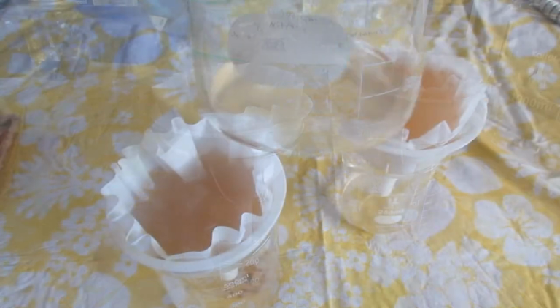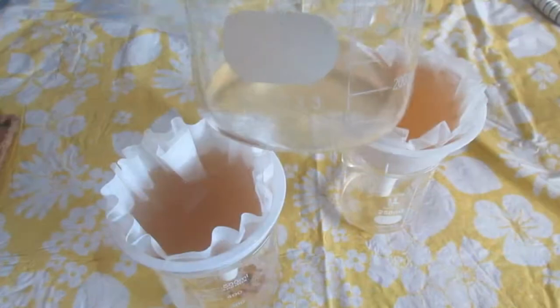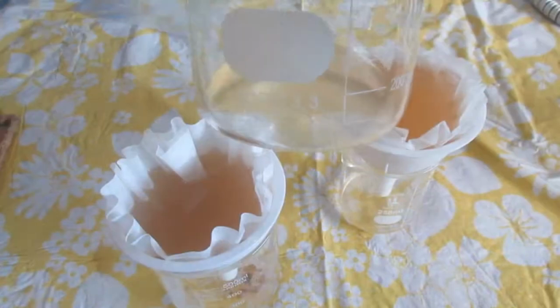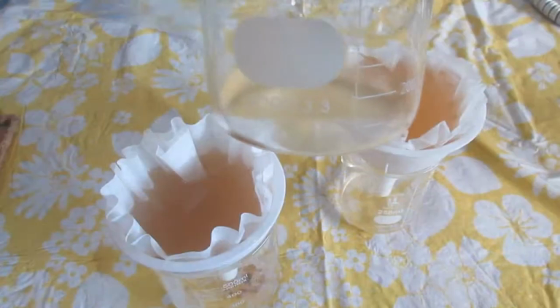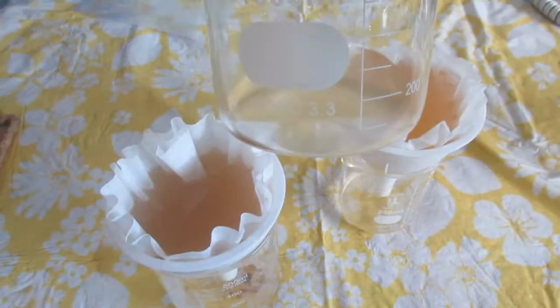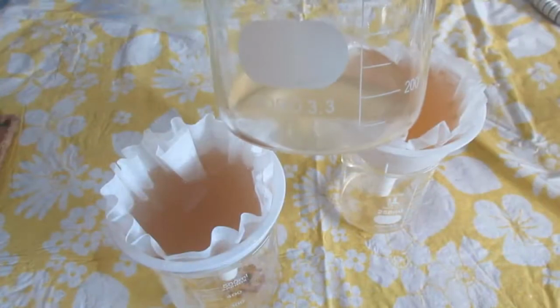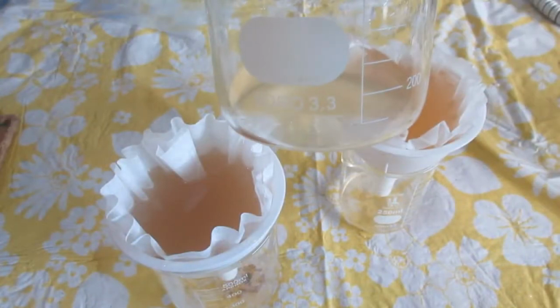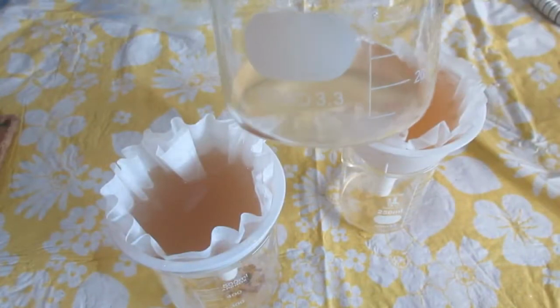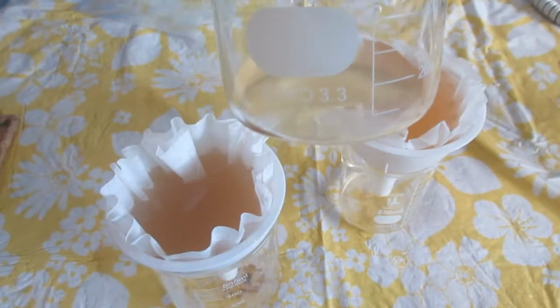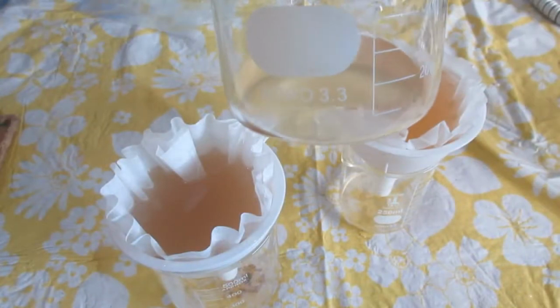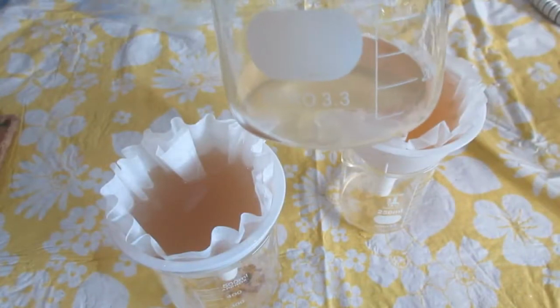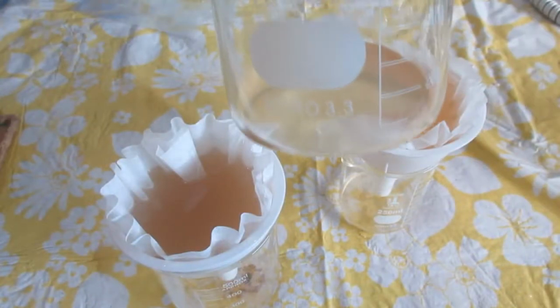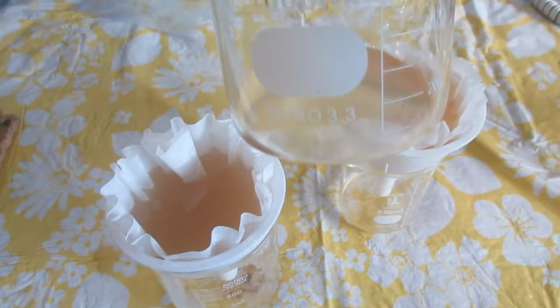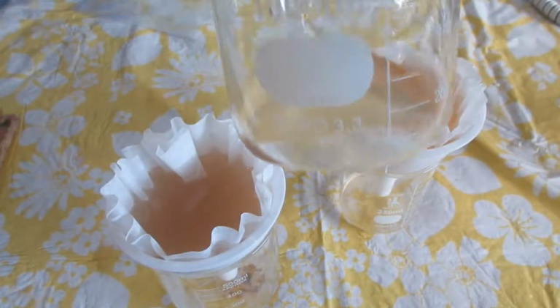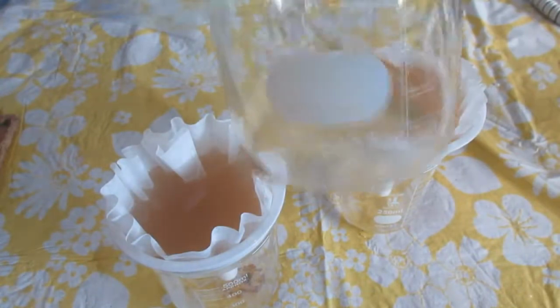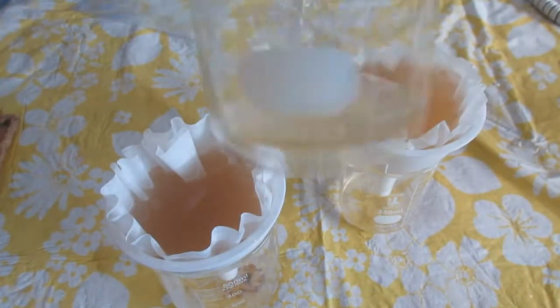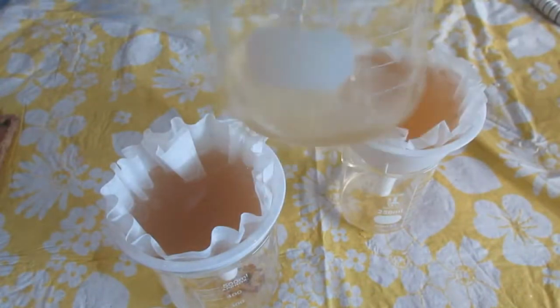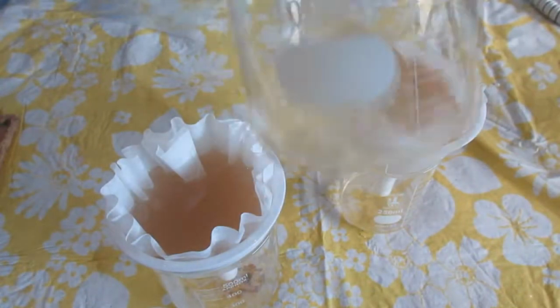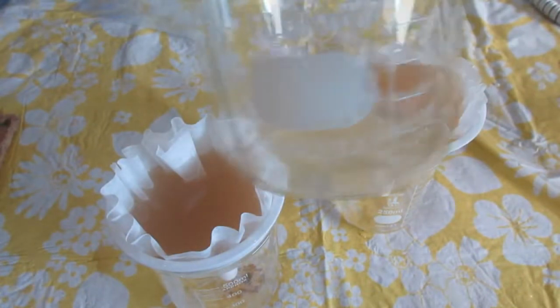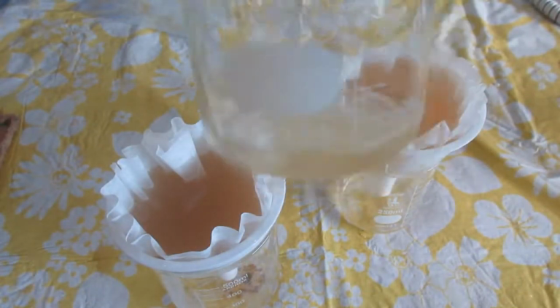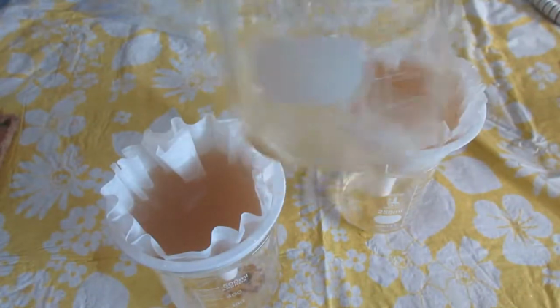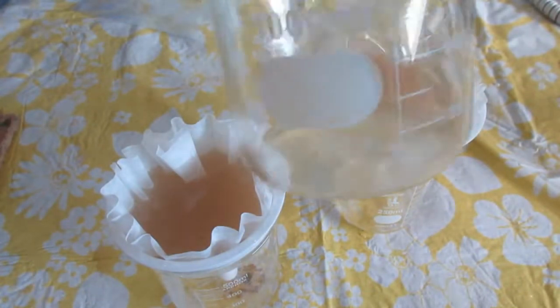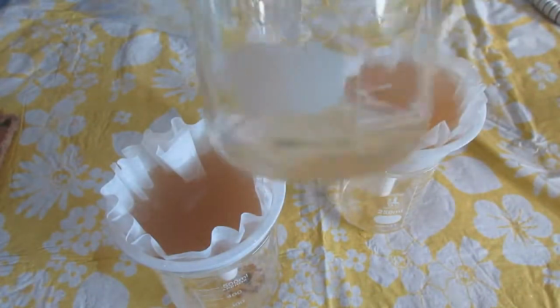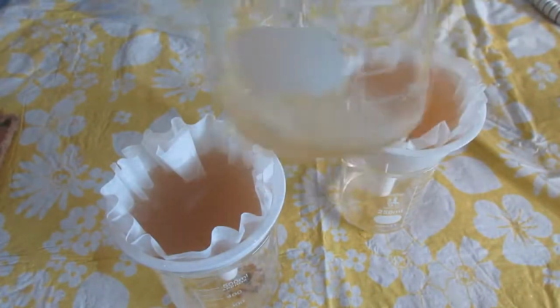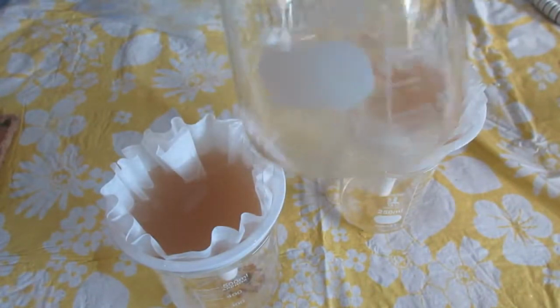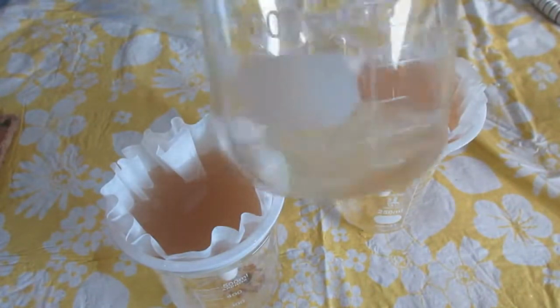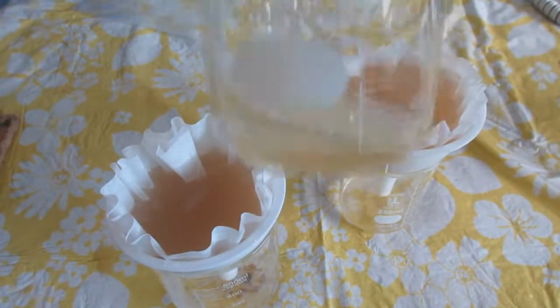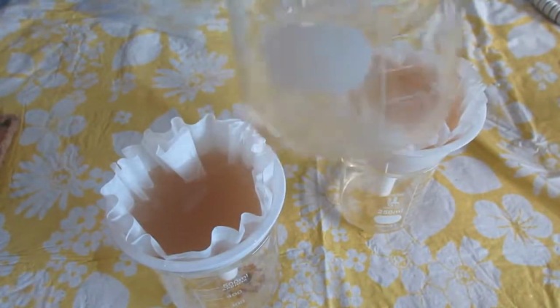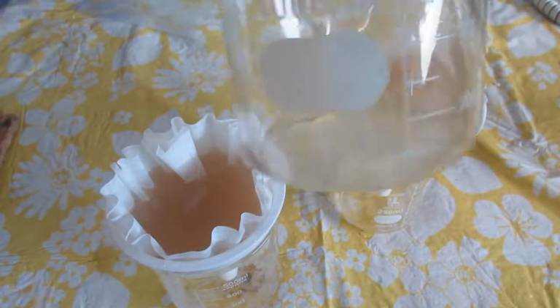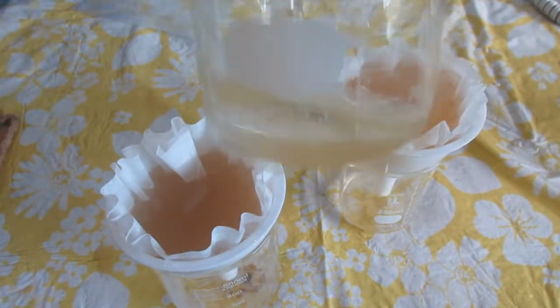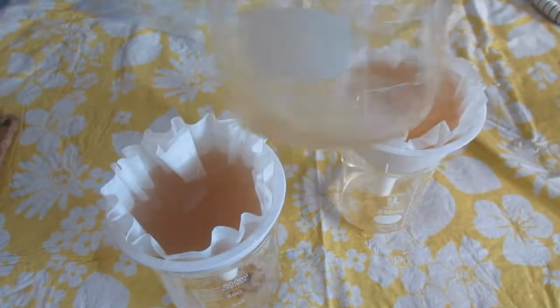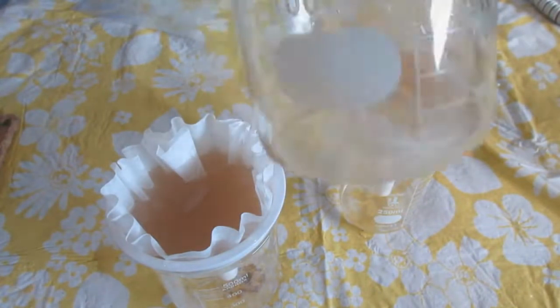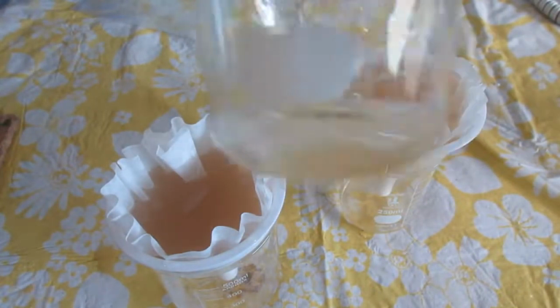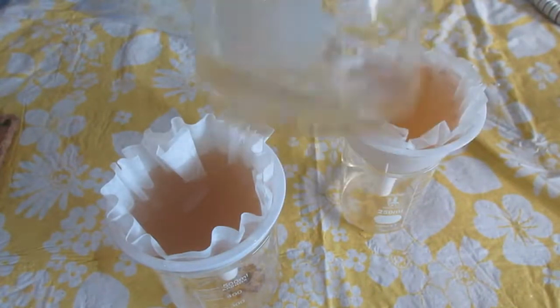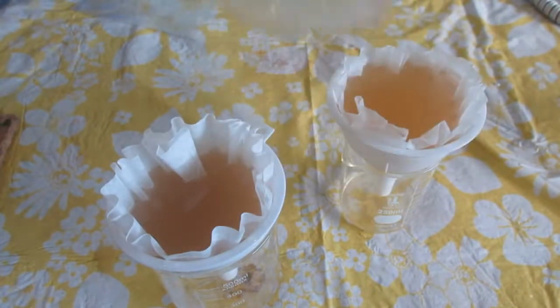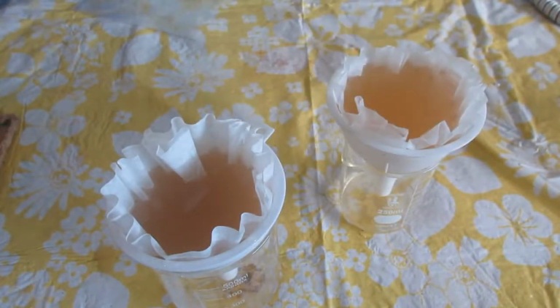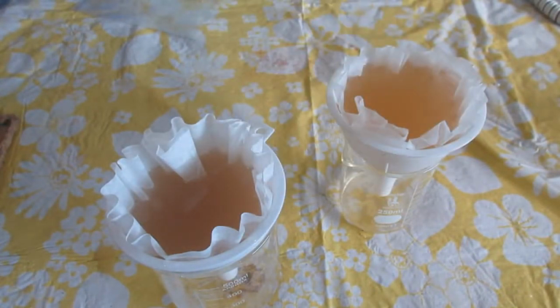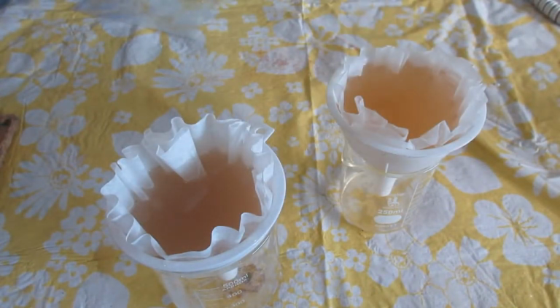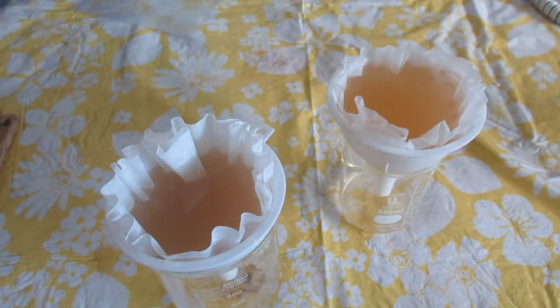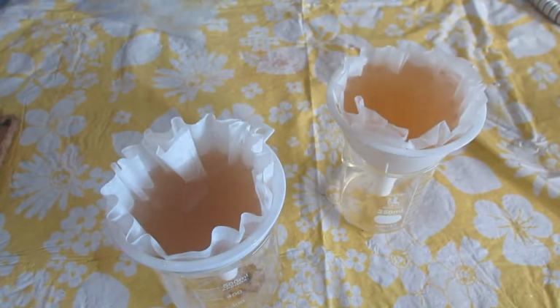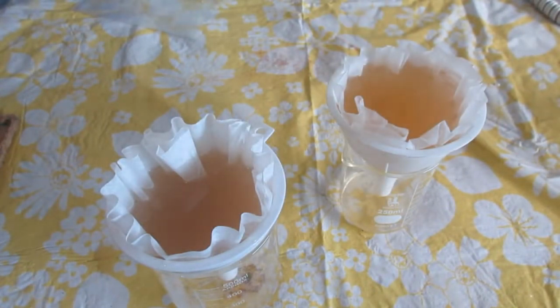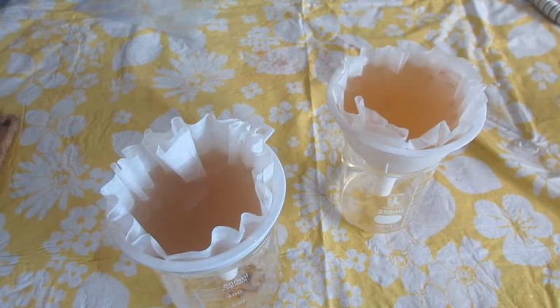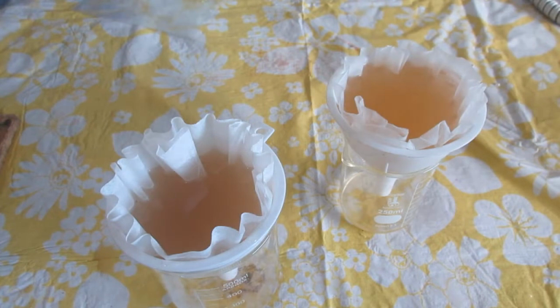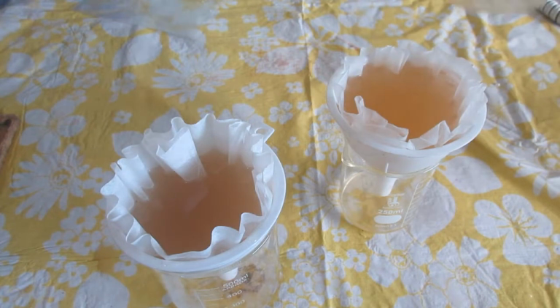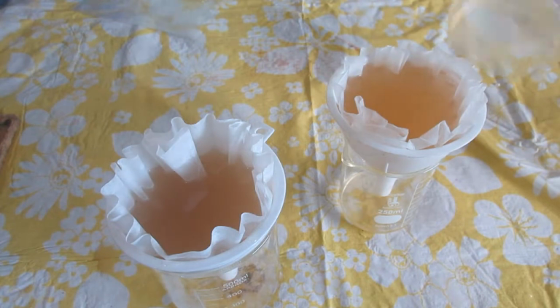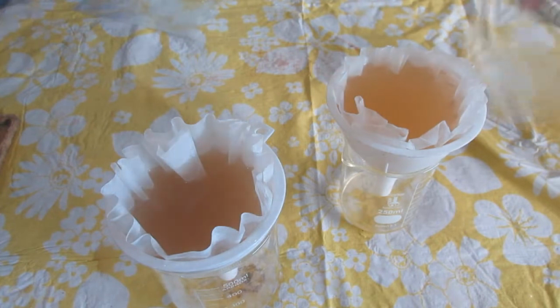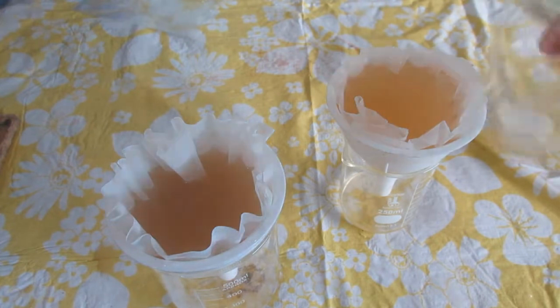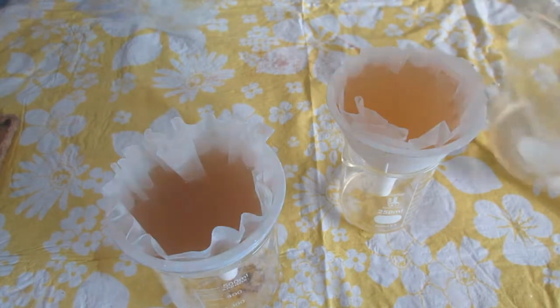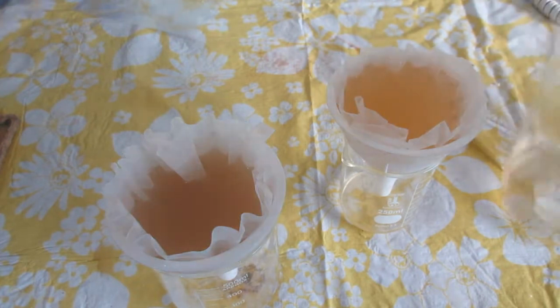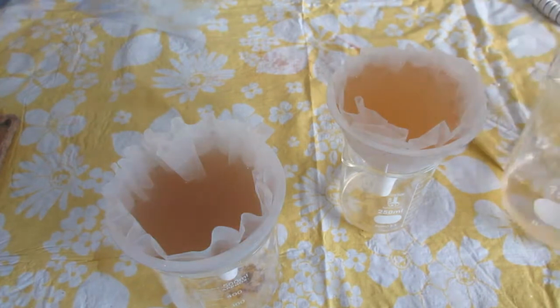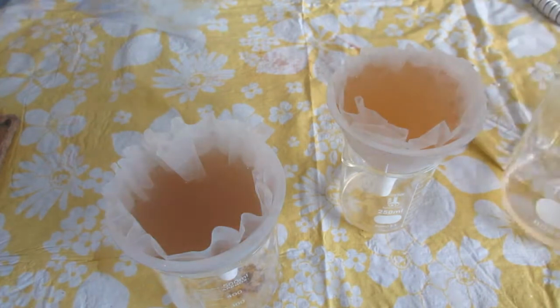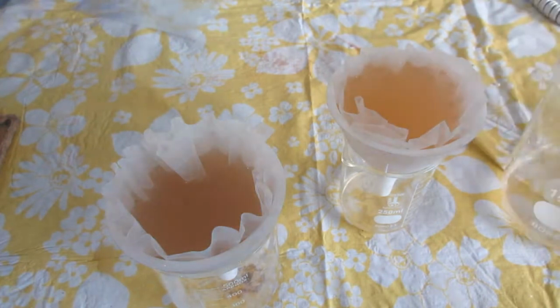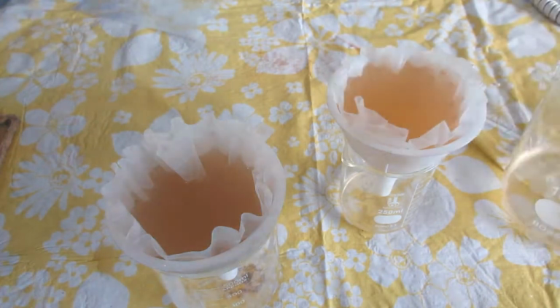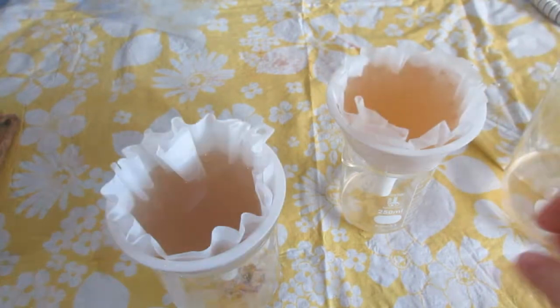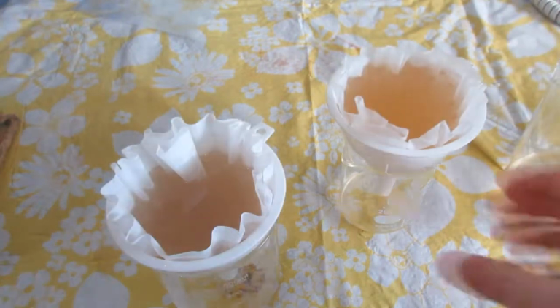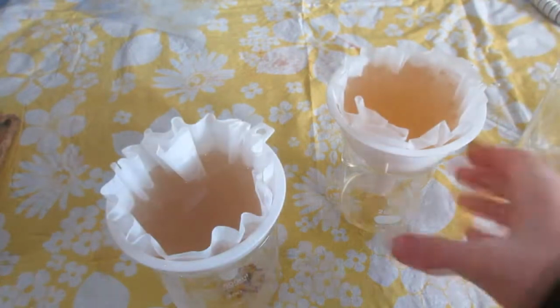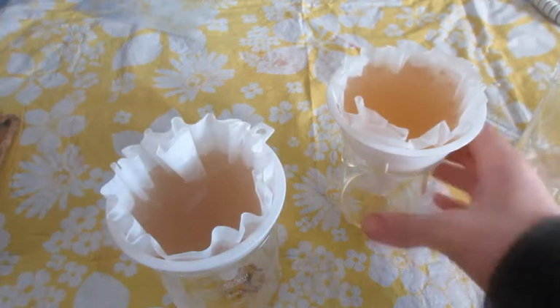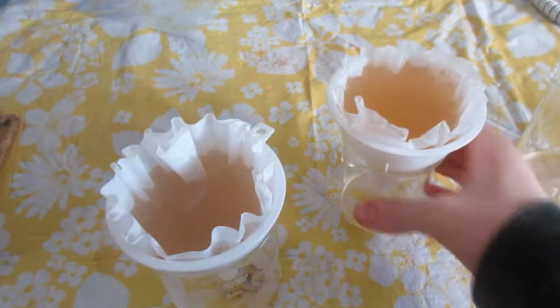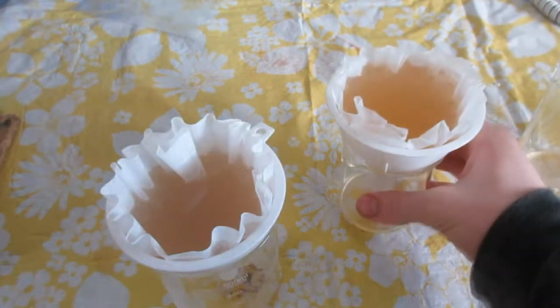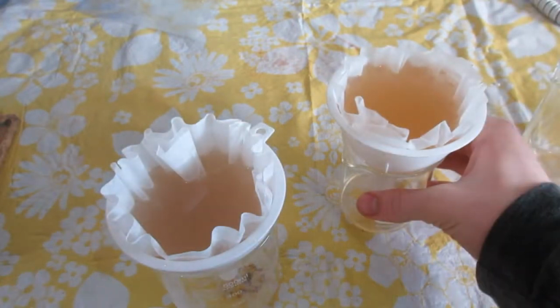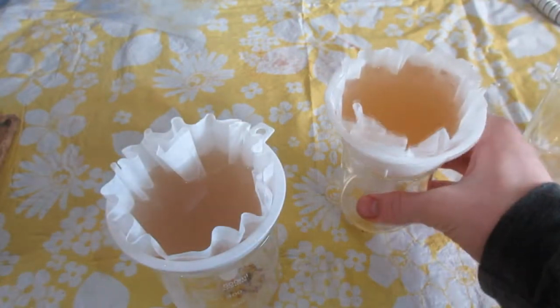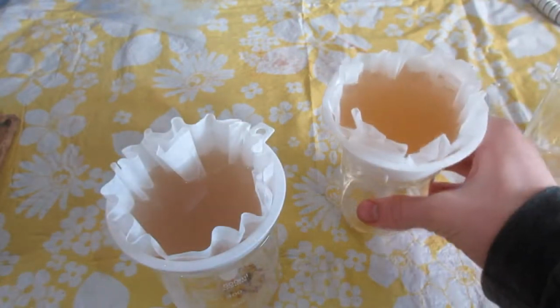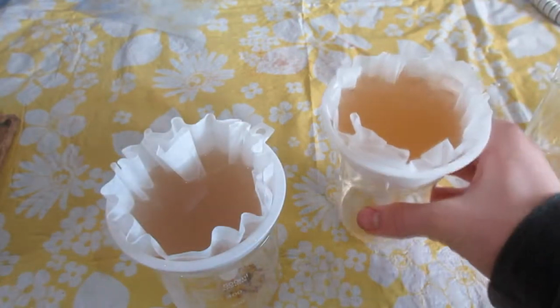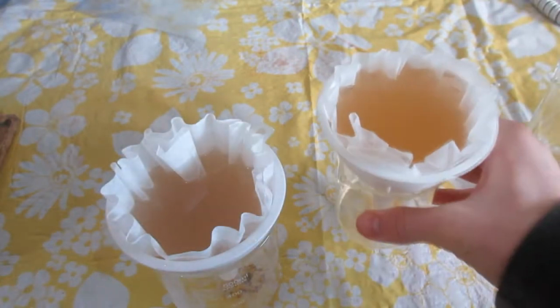Here's a comparison of the unfiltered liquid, the once filtered liquid, and the double filtered liquid. It still looked like piss though.